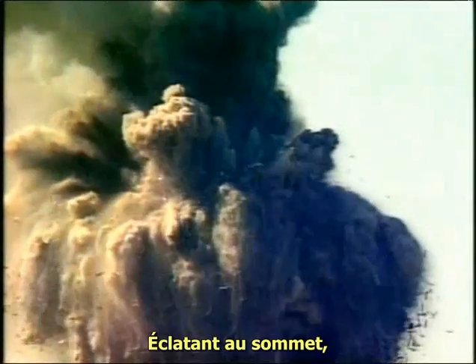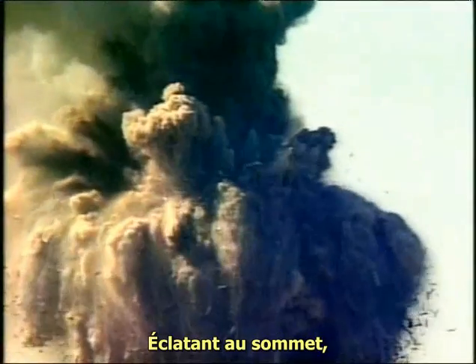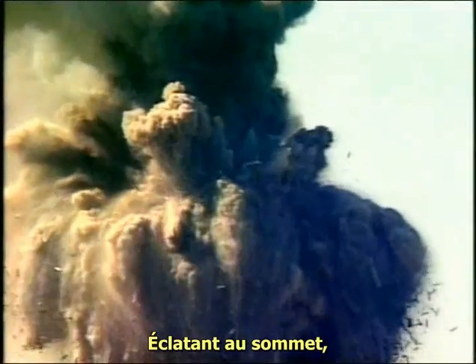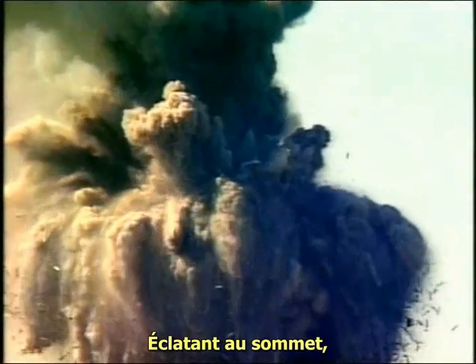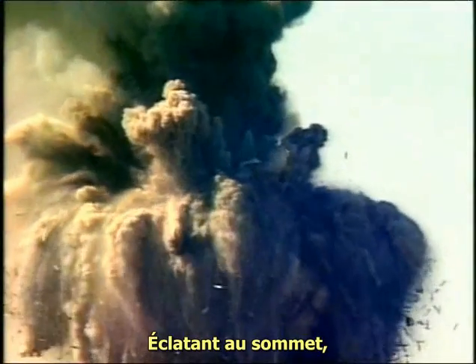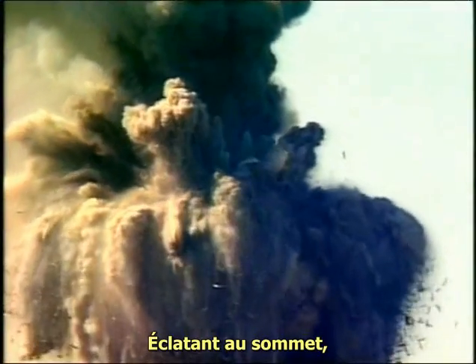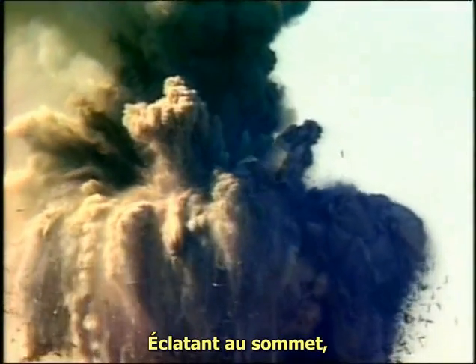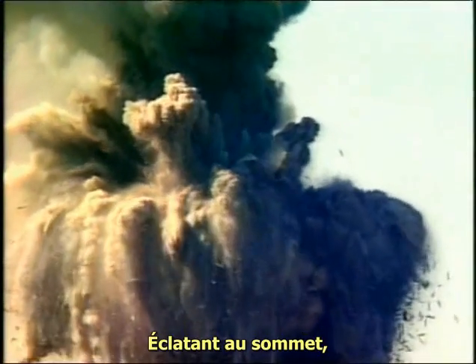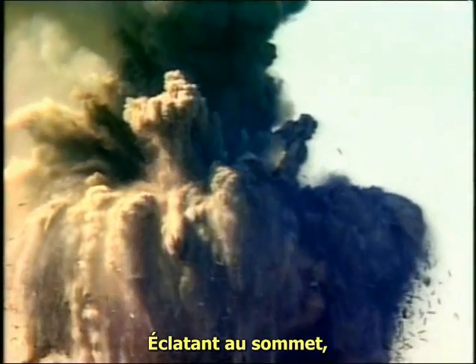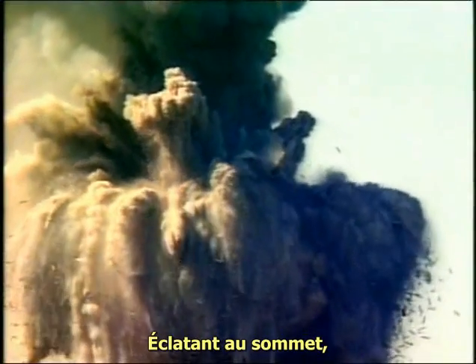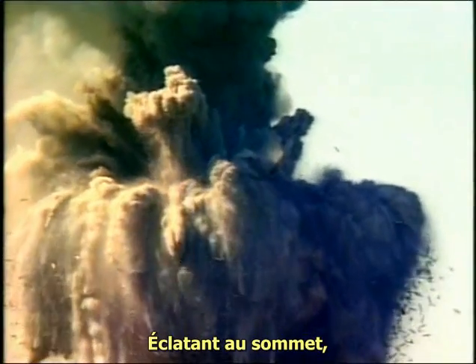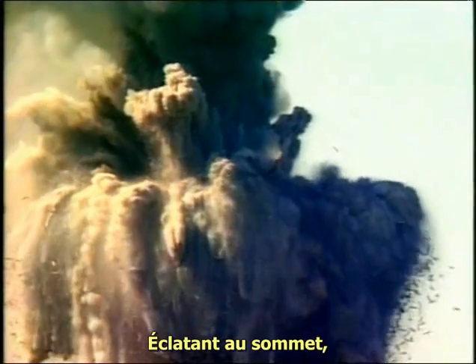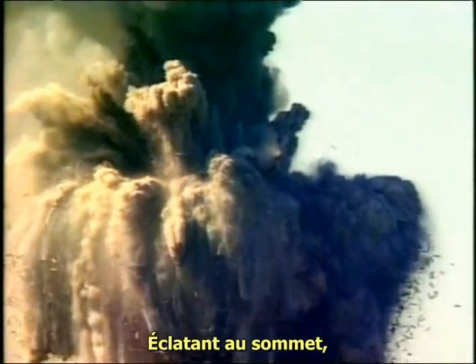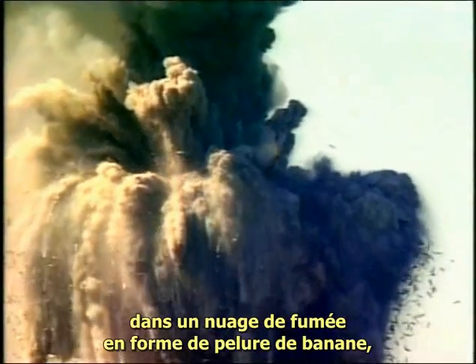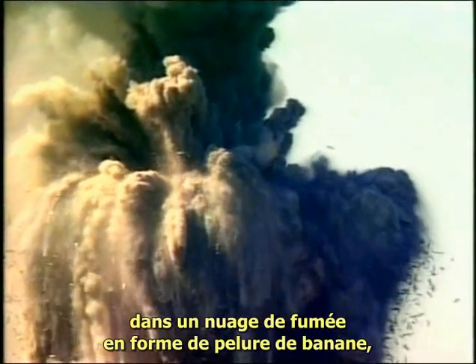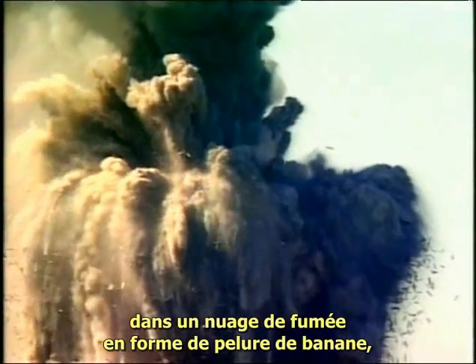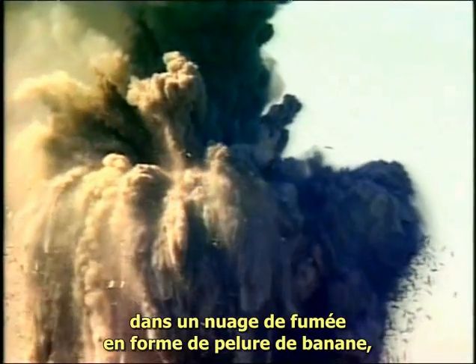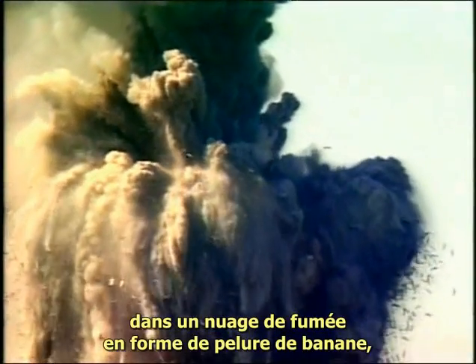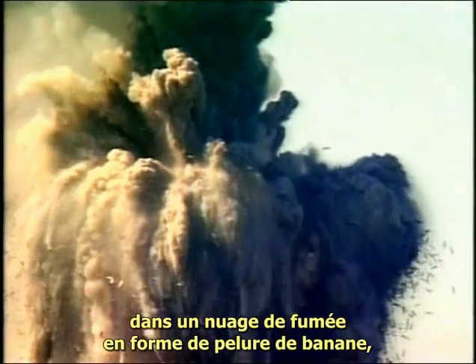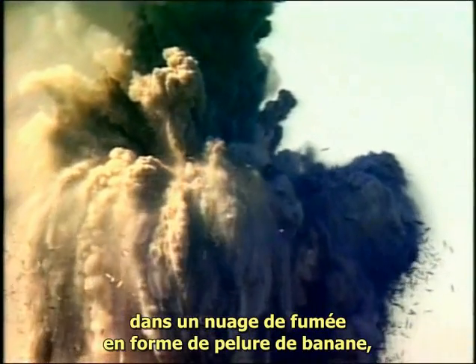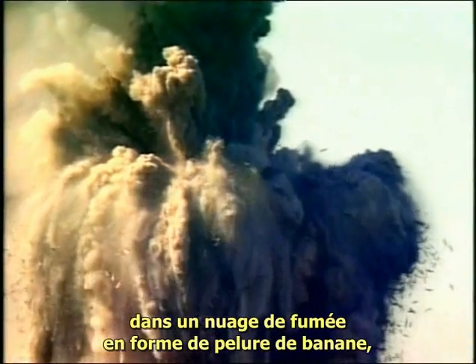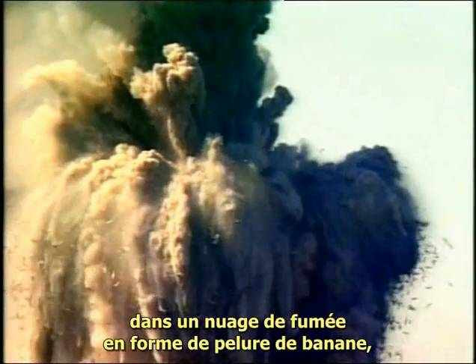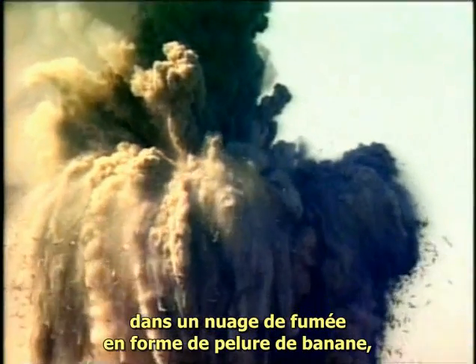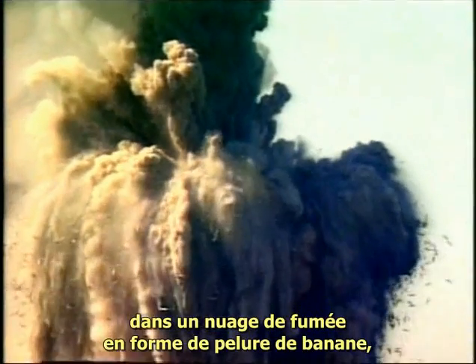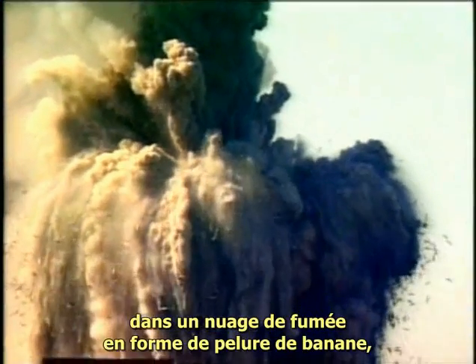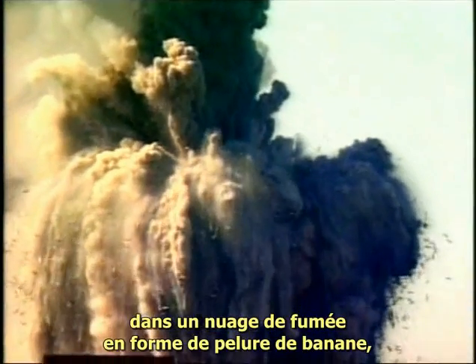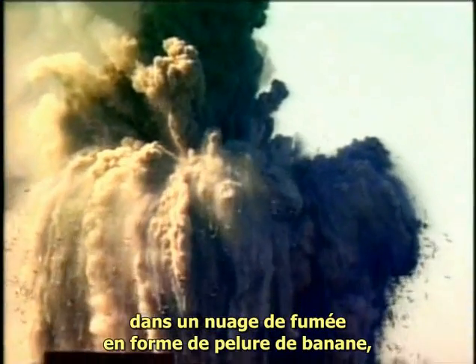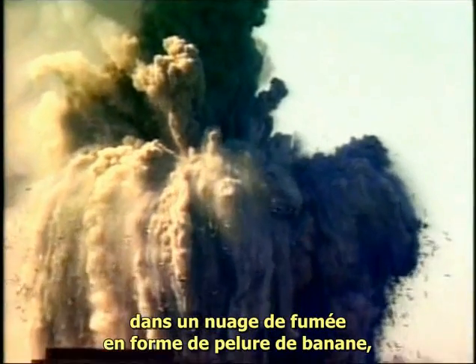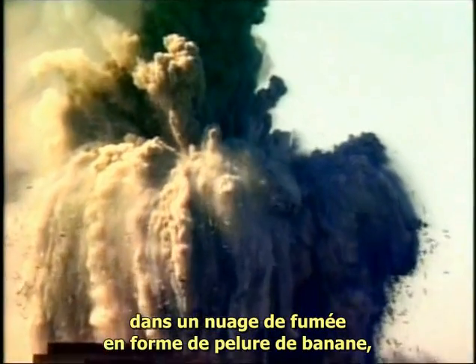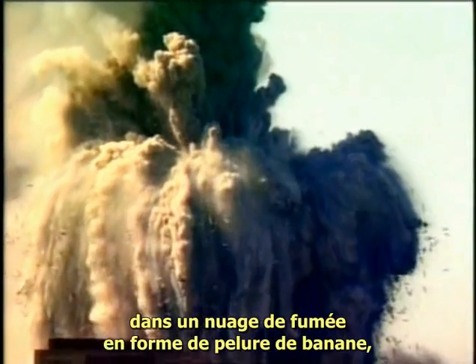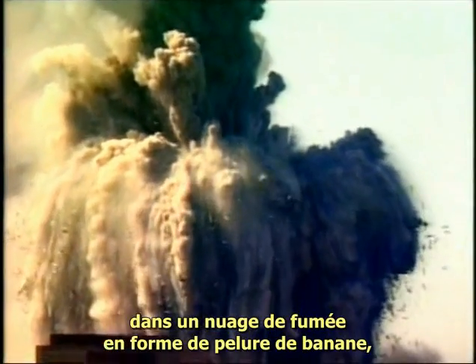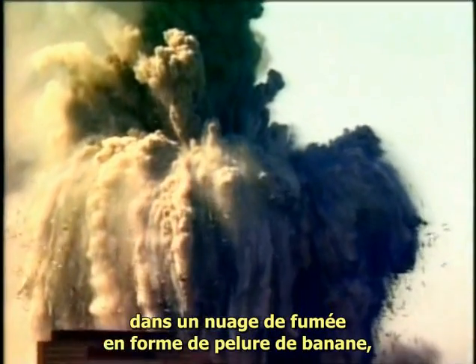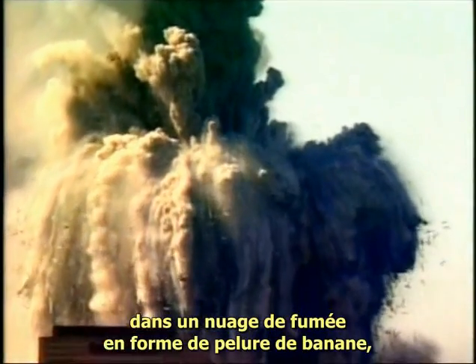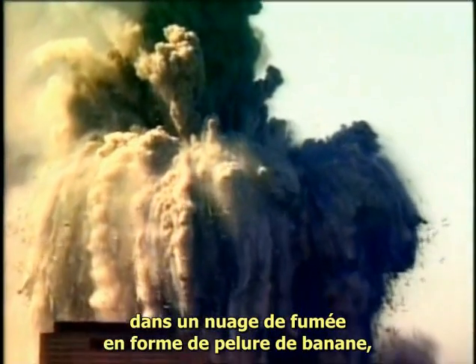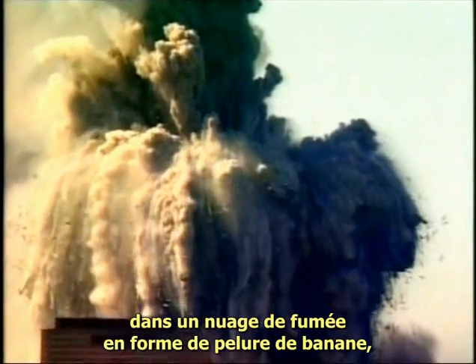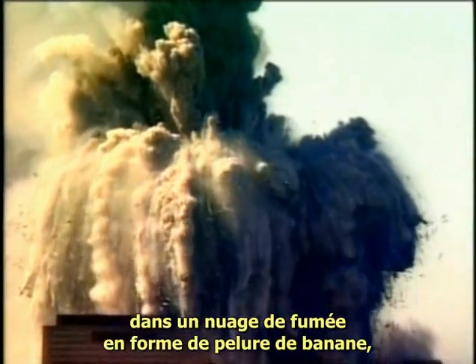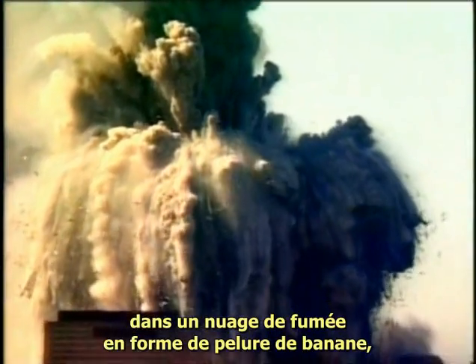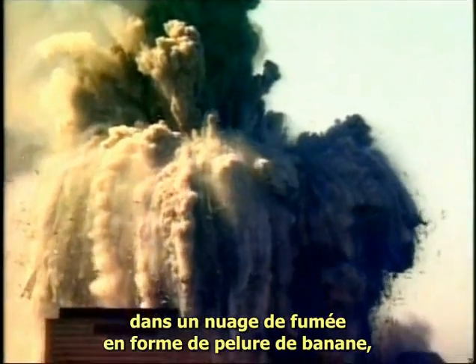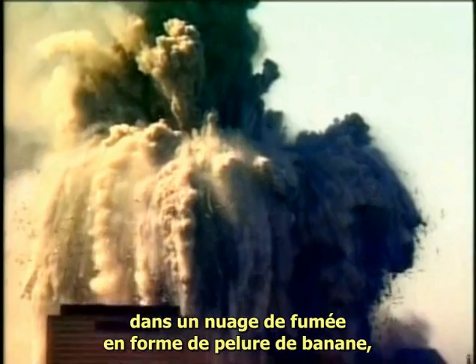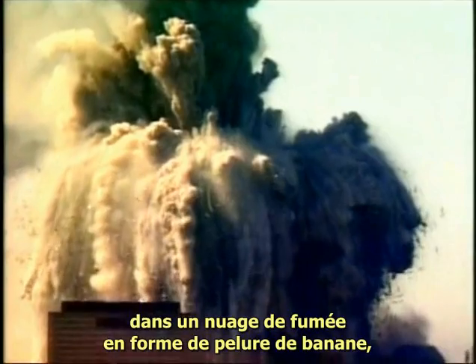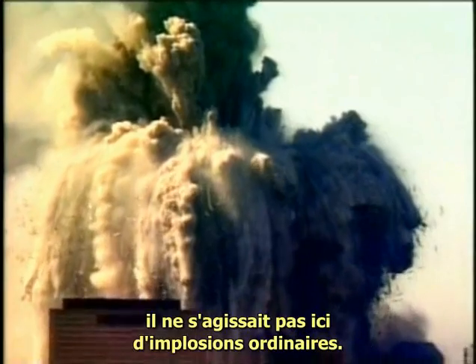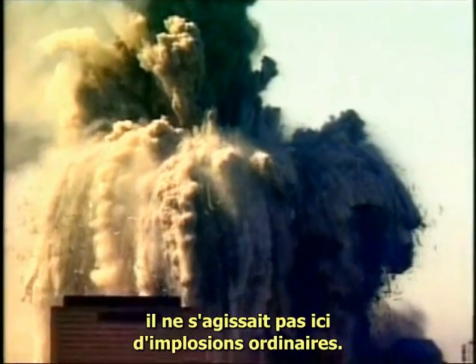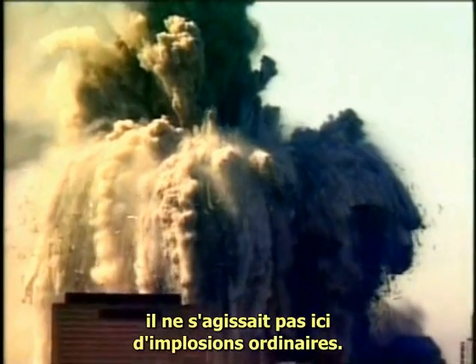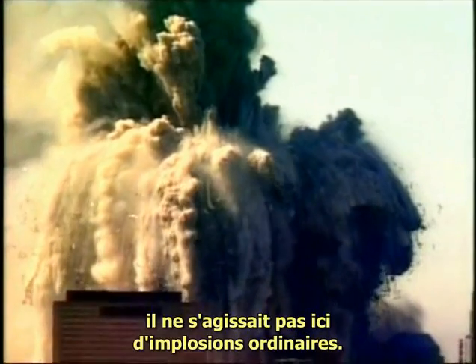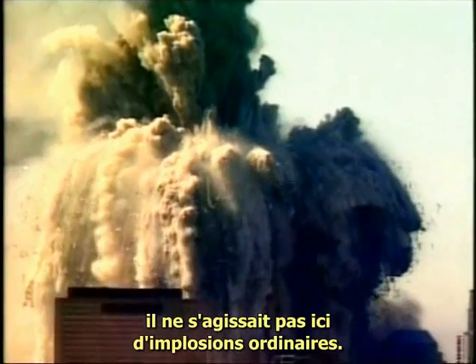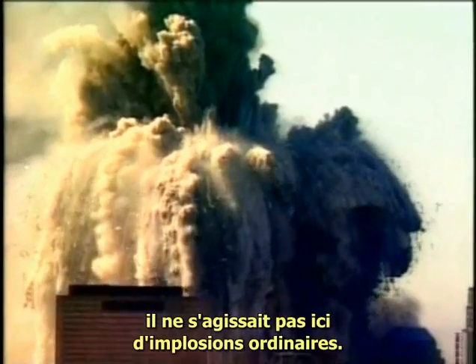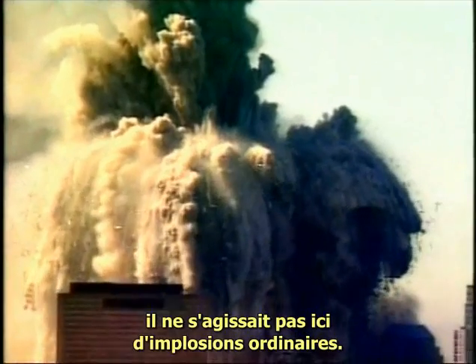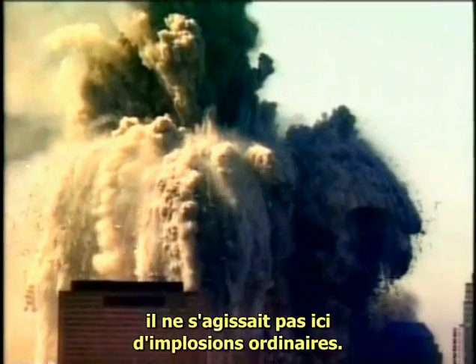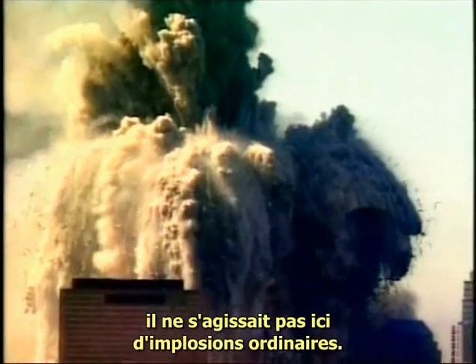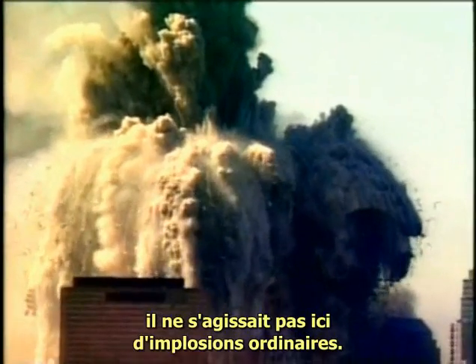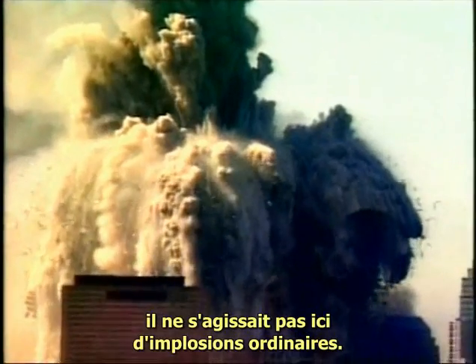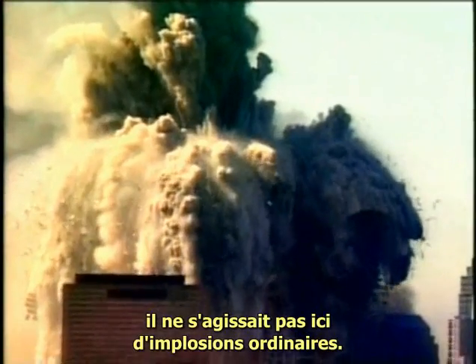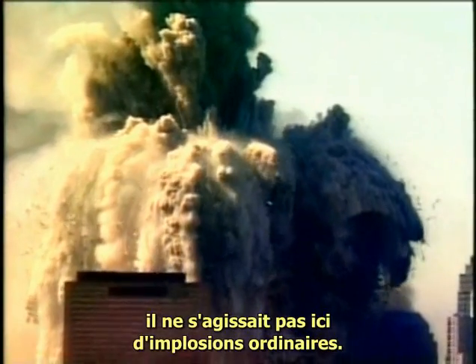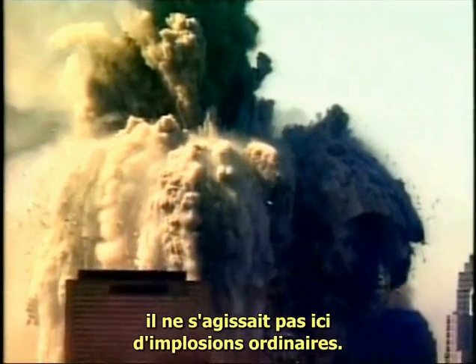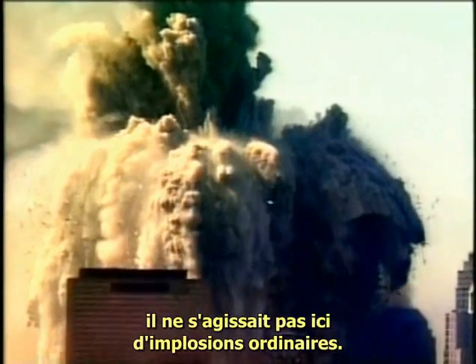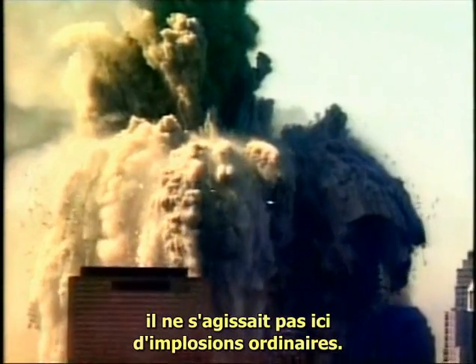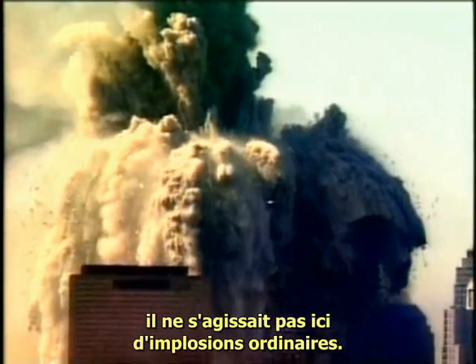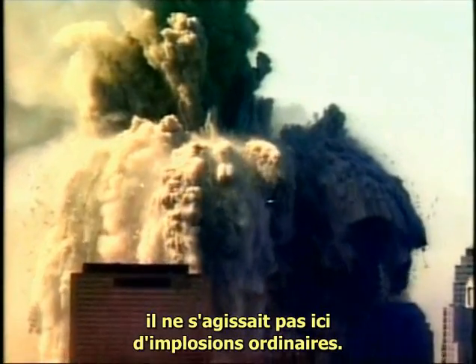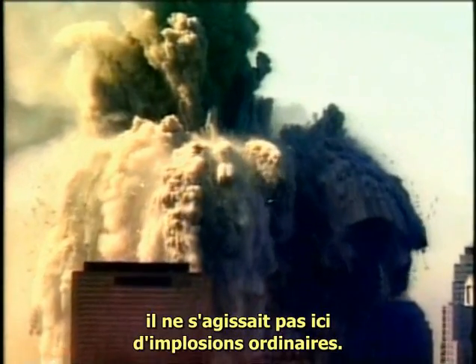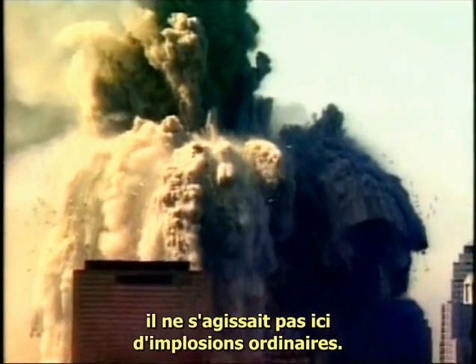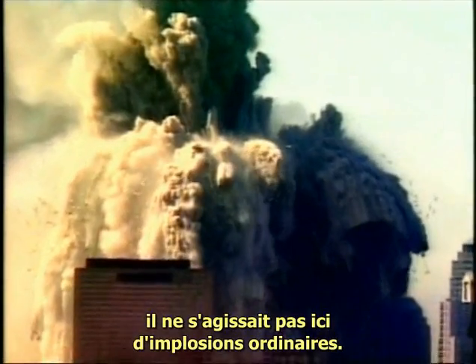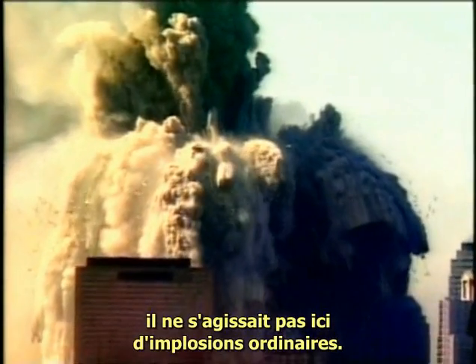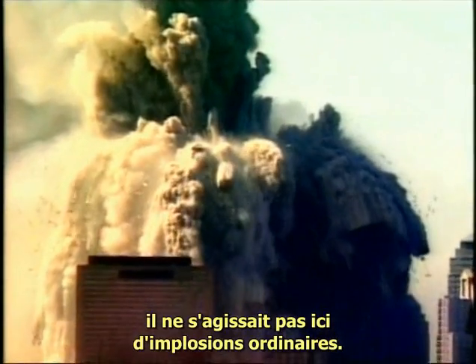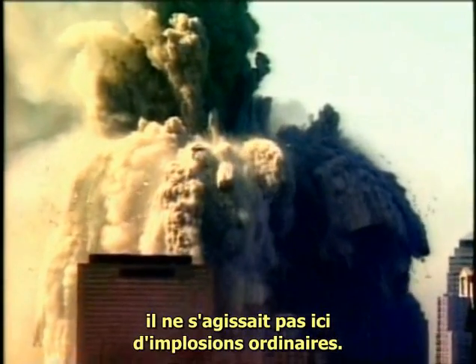Shattering from the top, engulfed by banana peel plumes, these were no ordinary implosions.